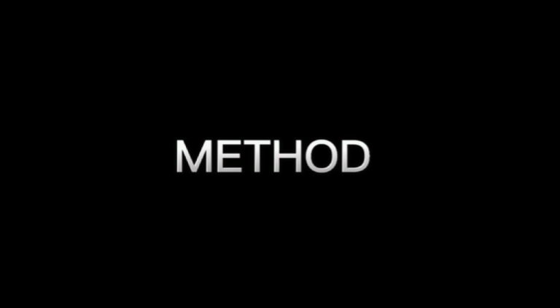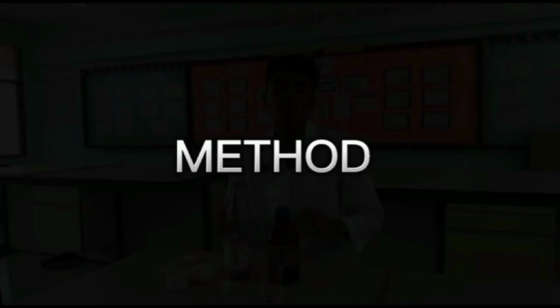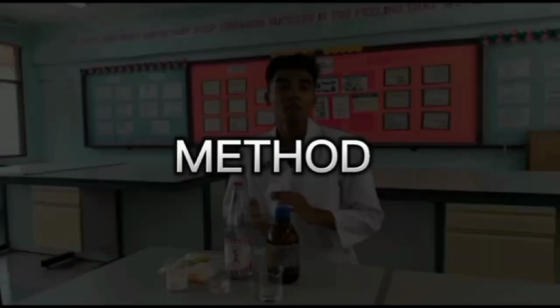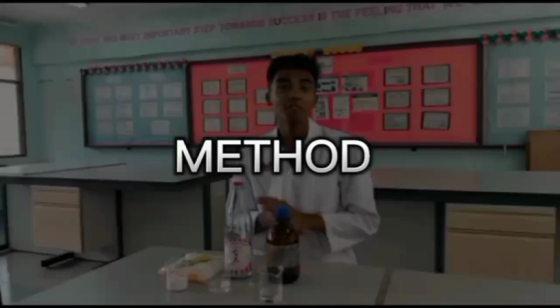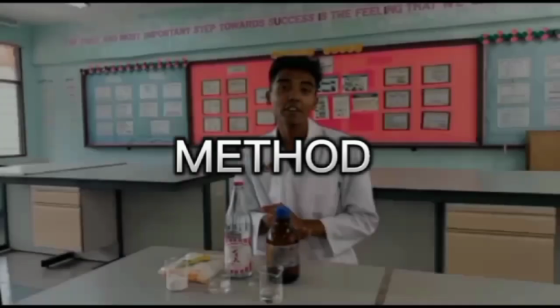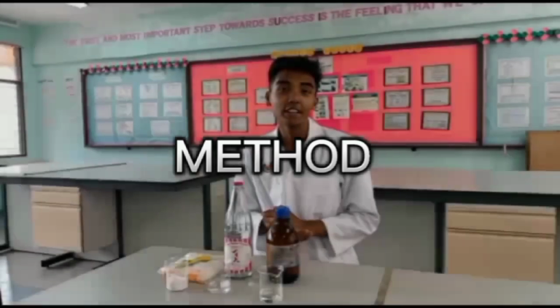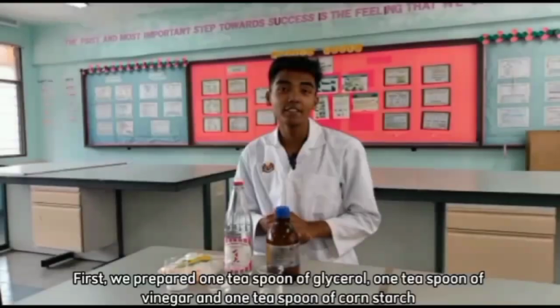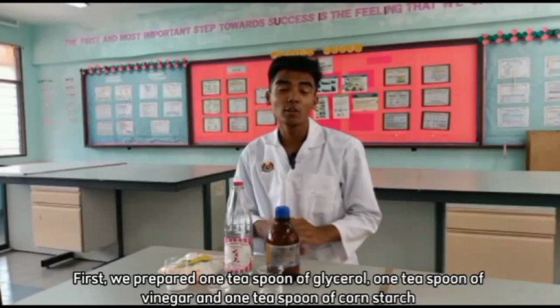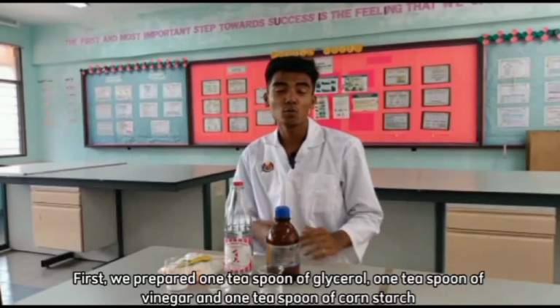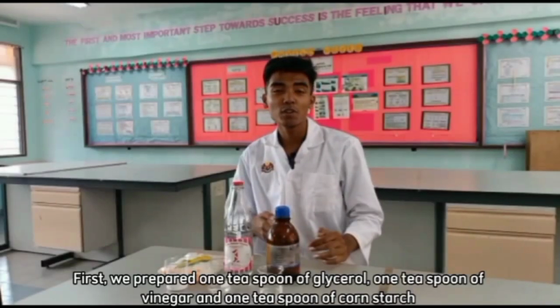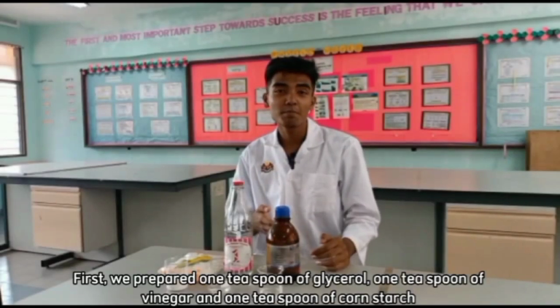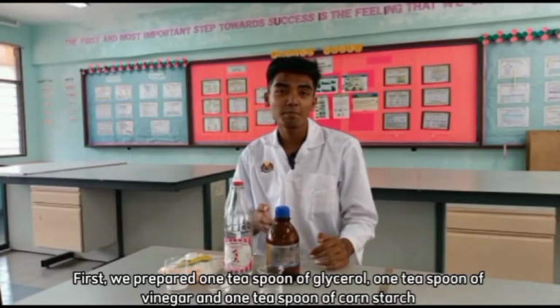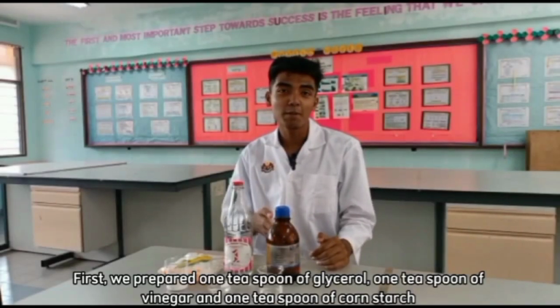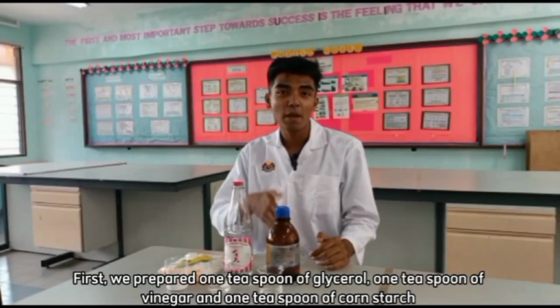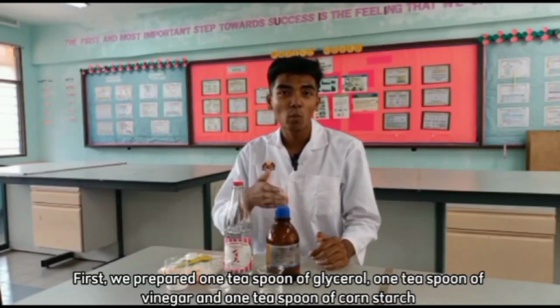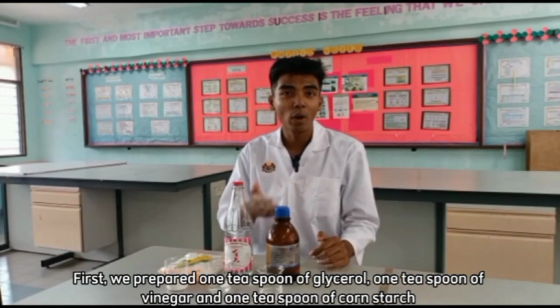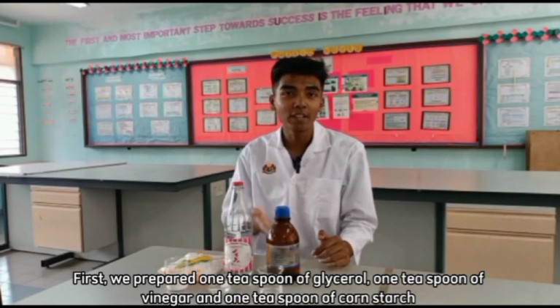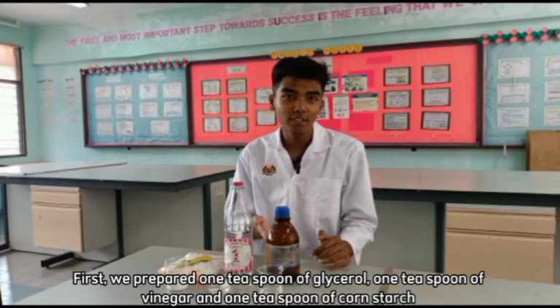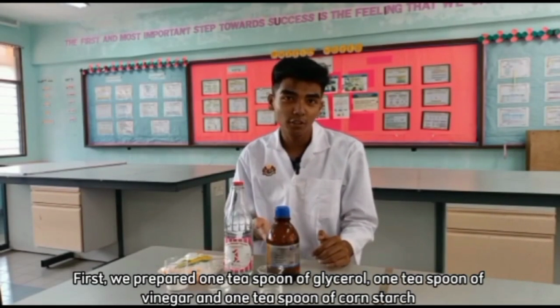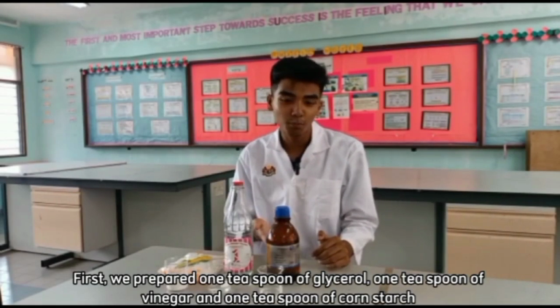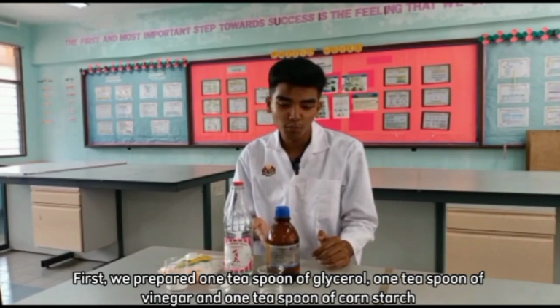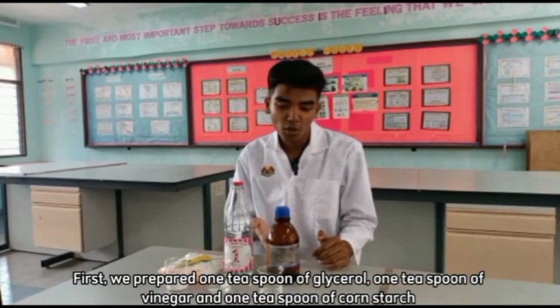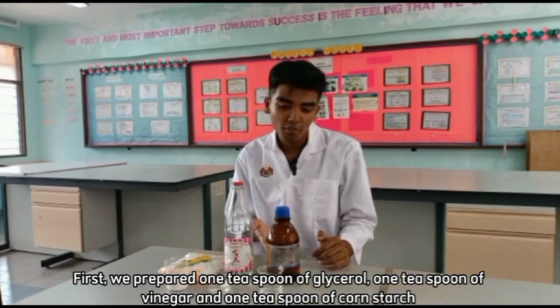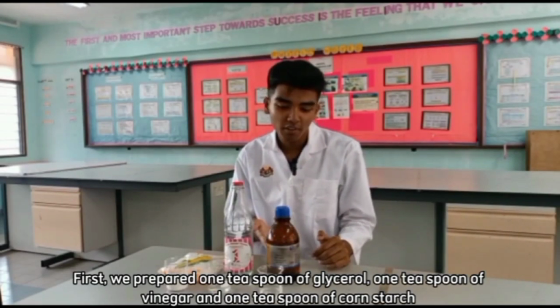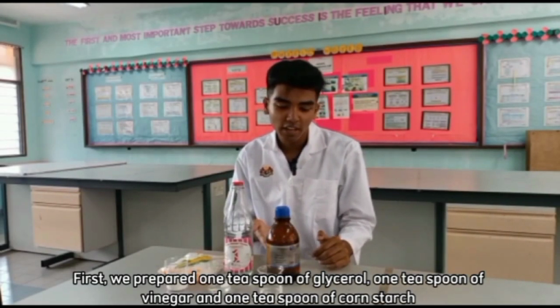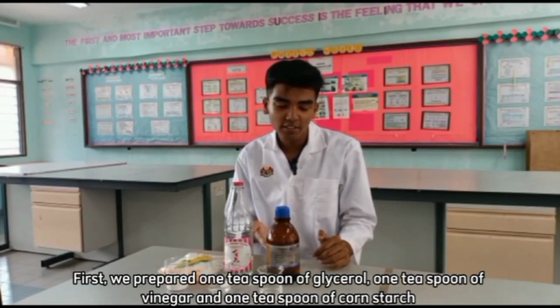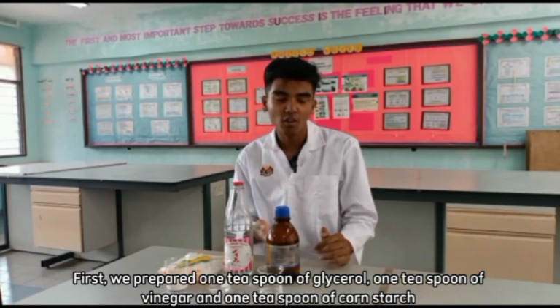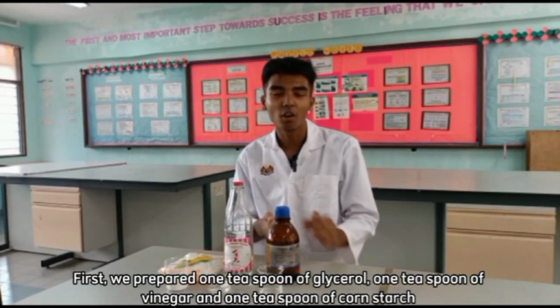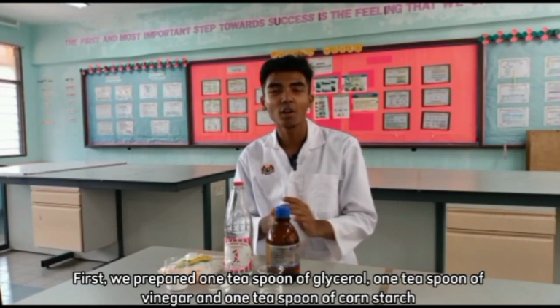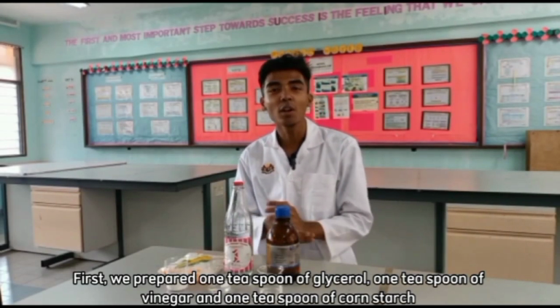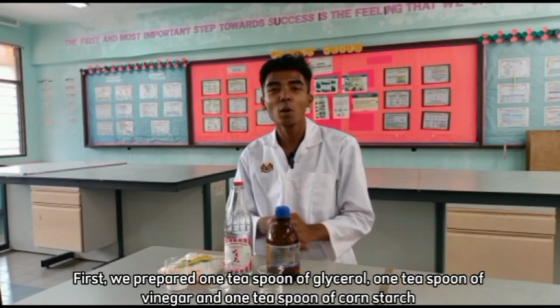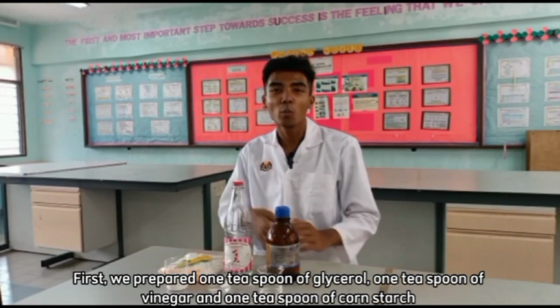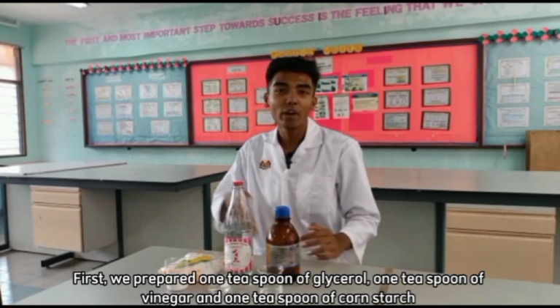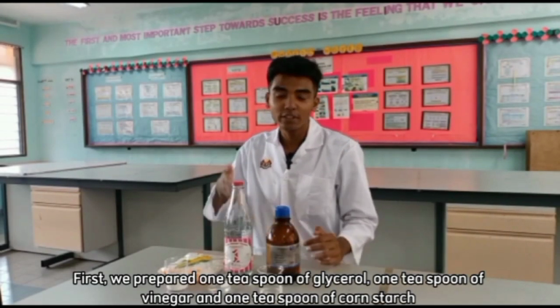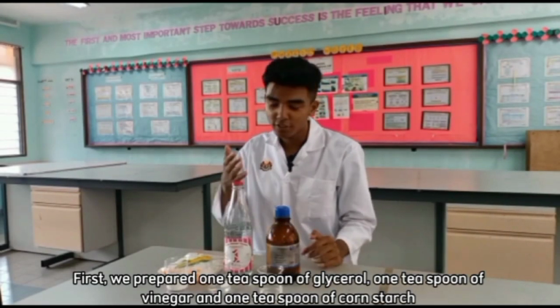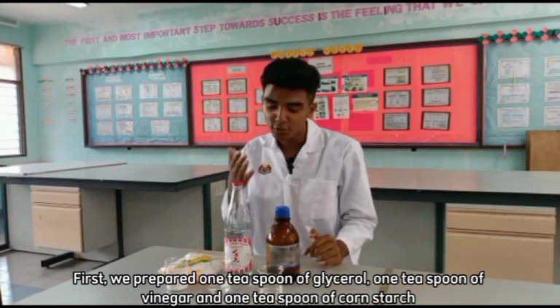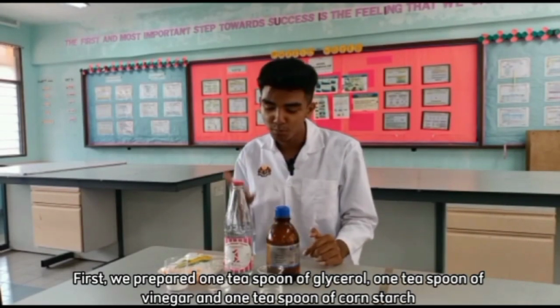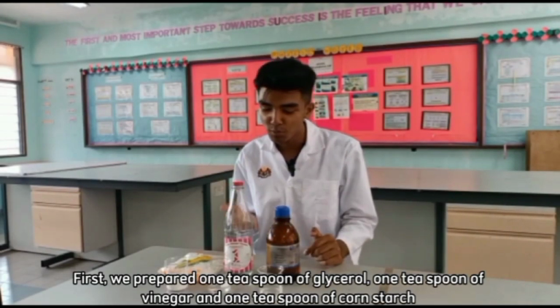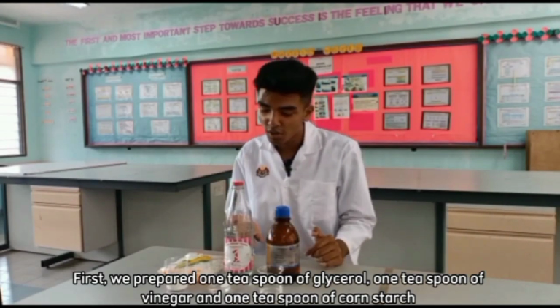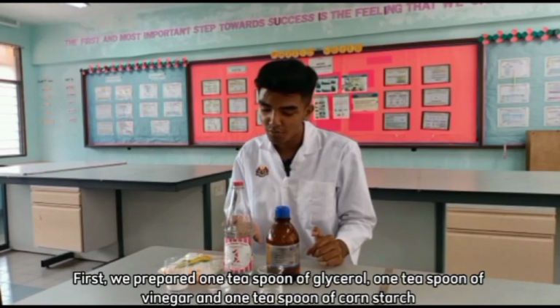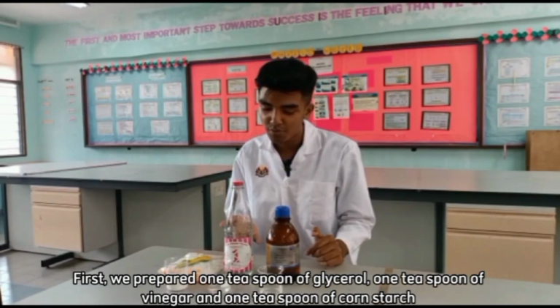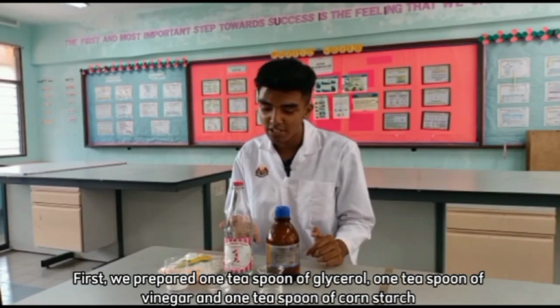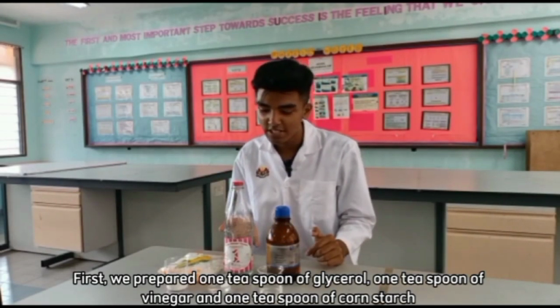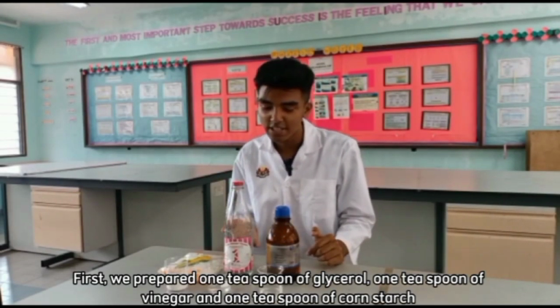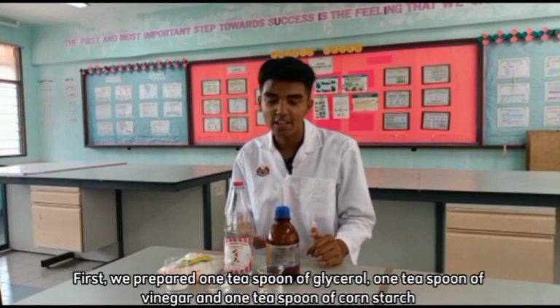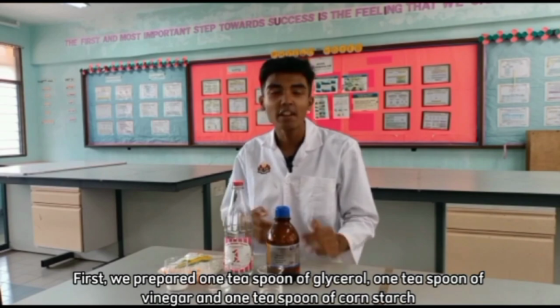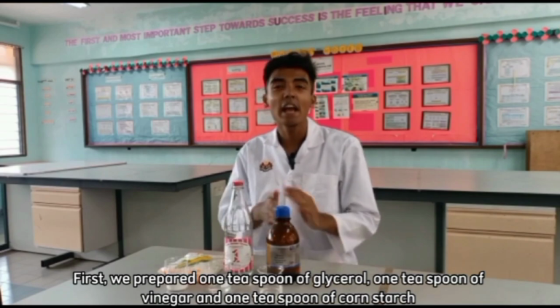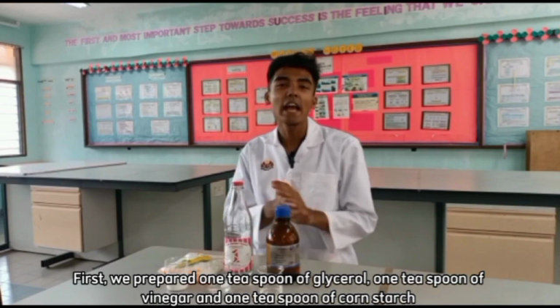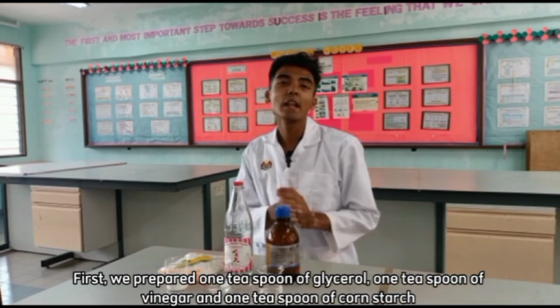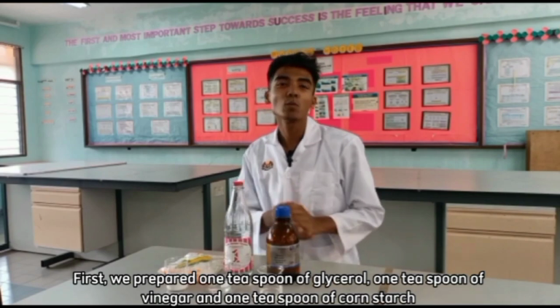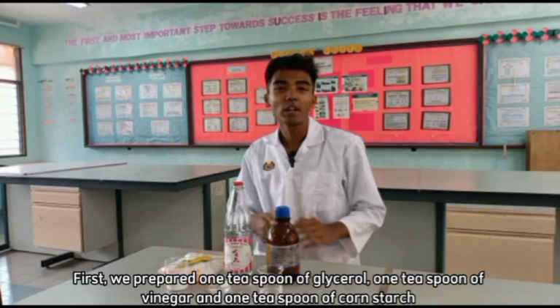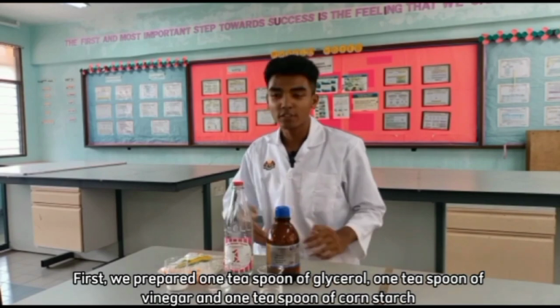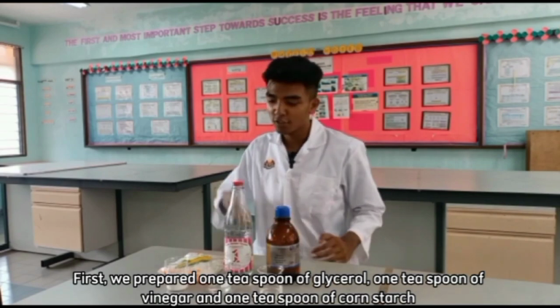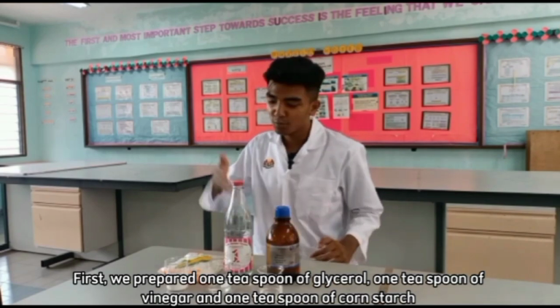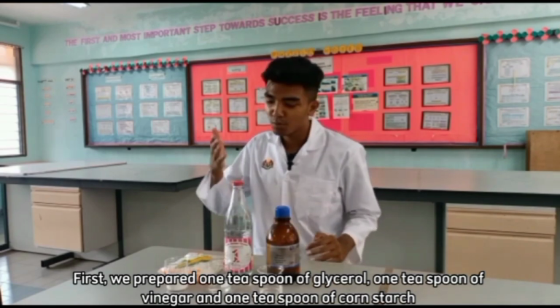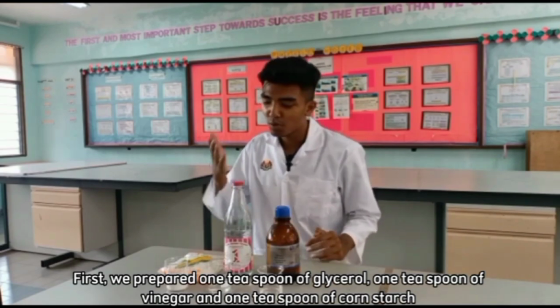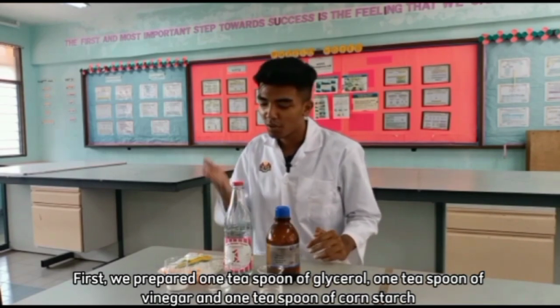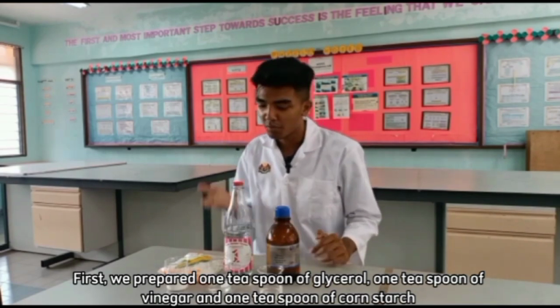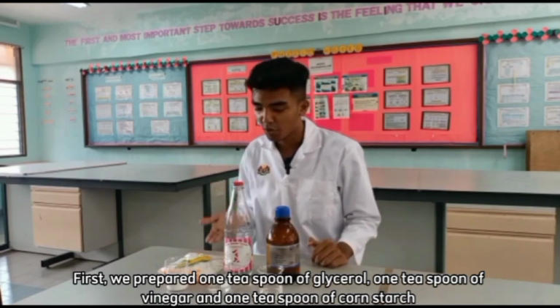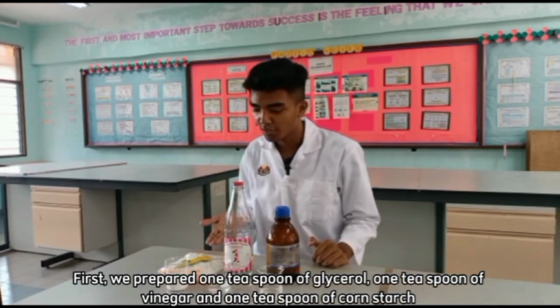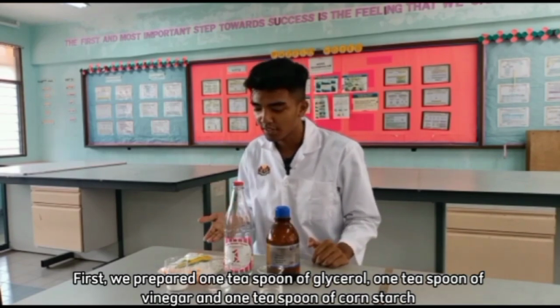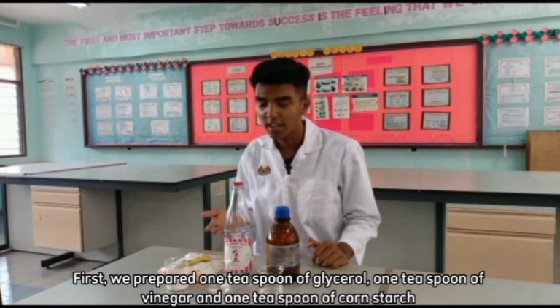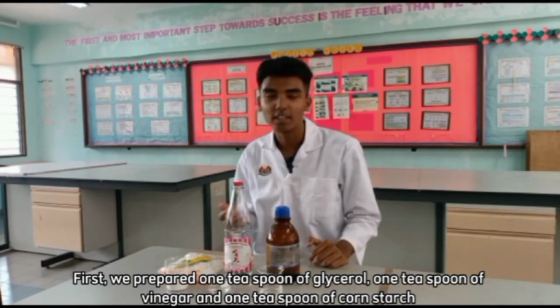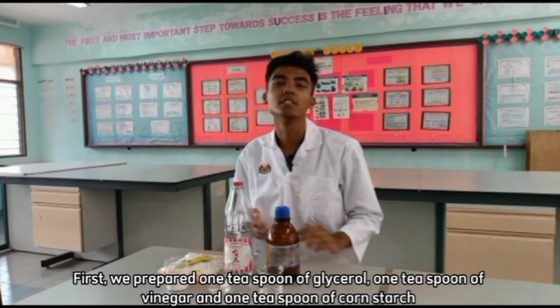First, we prepare 1 teaspoon of glycerol, 1 teaspoon of vinegar, and 1 teaspoon of cornstarch.